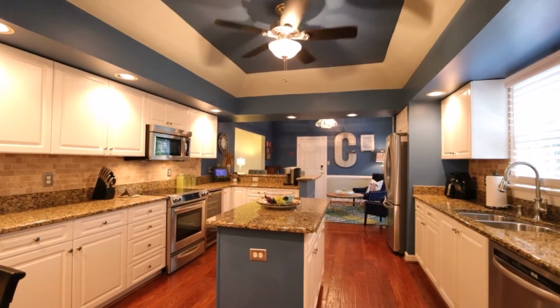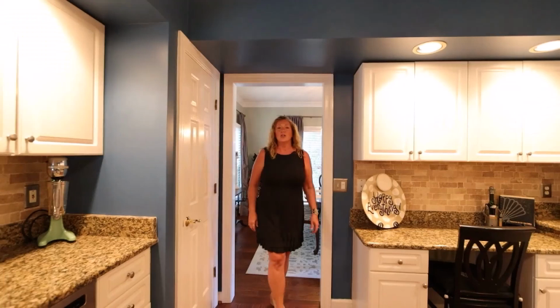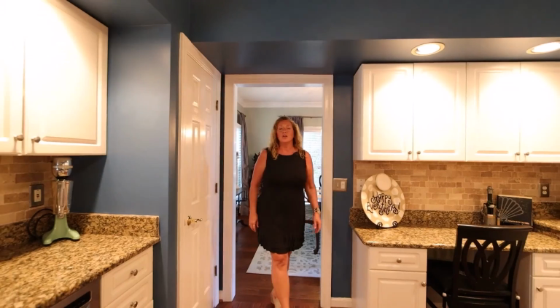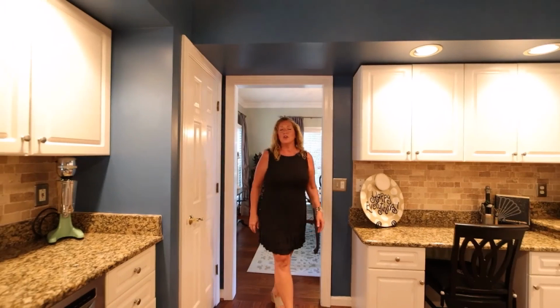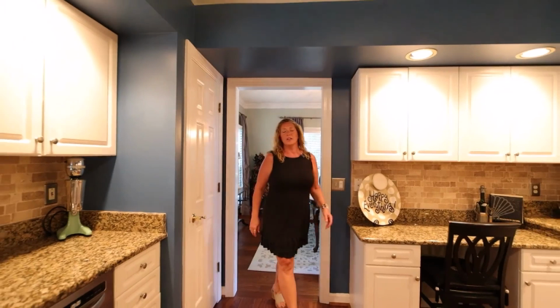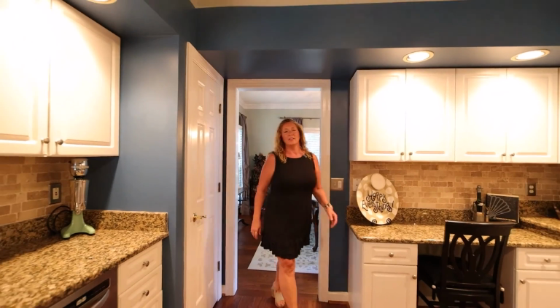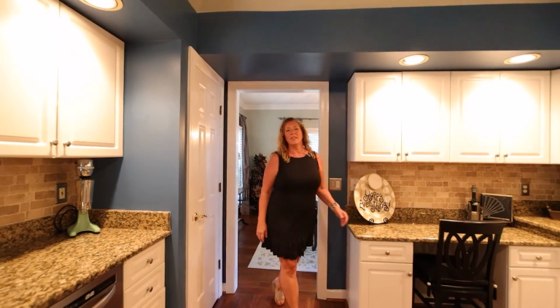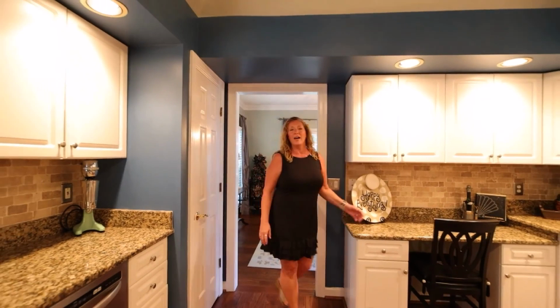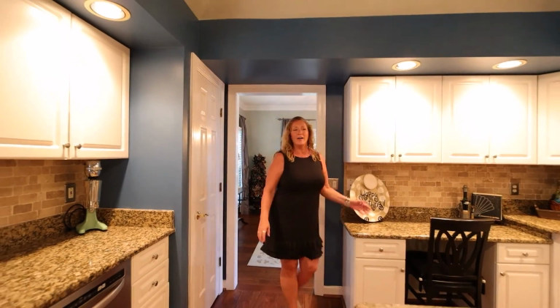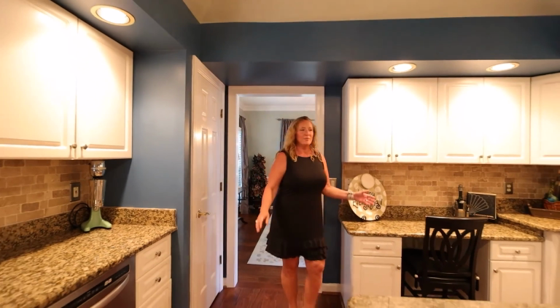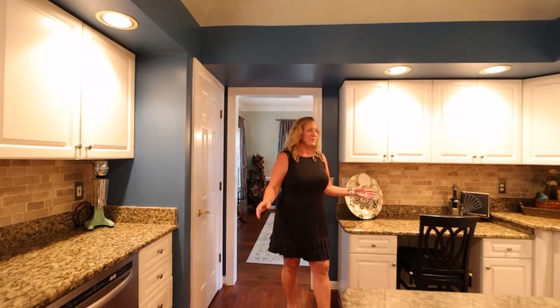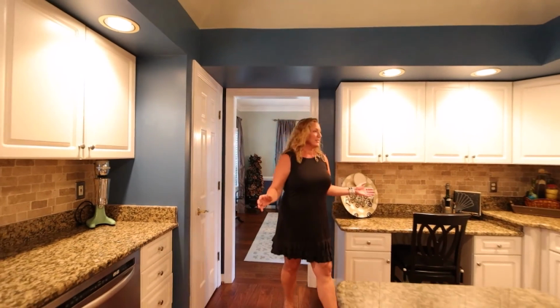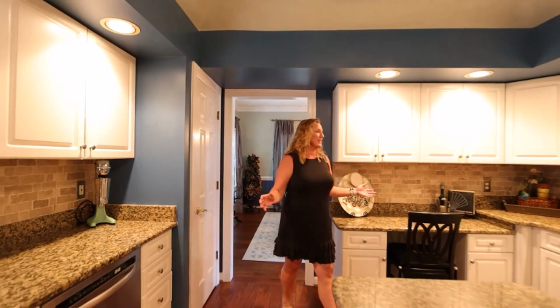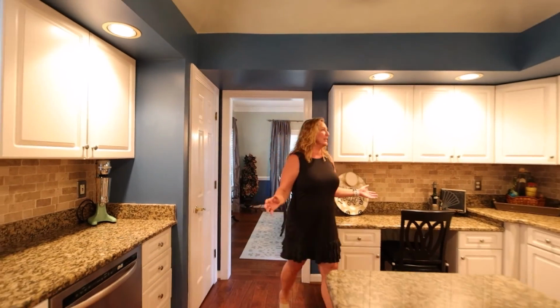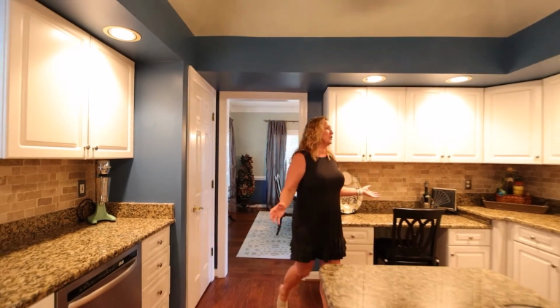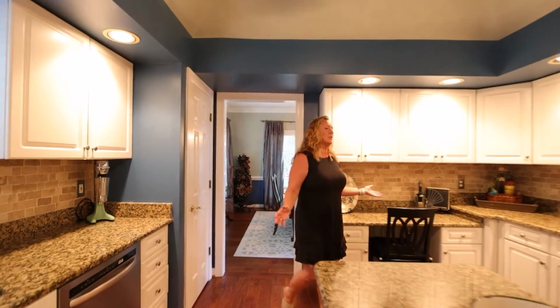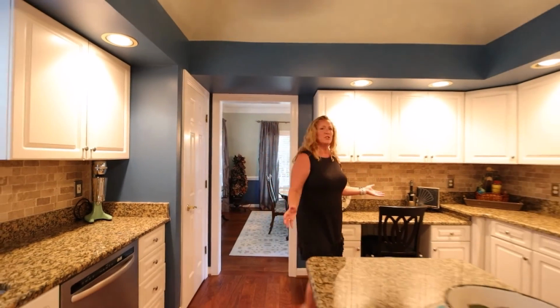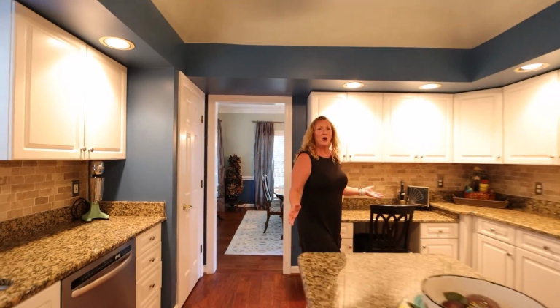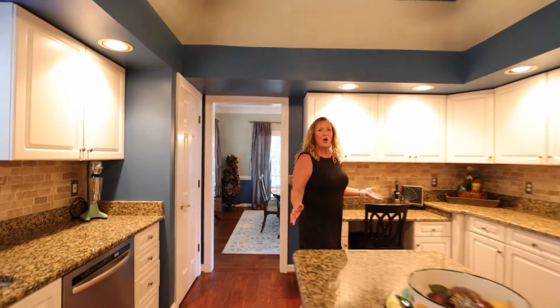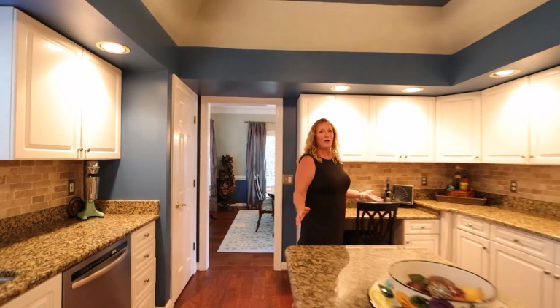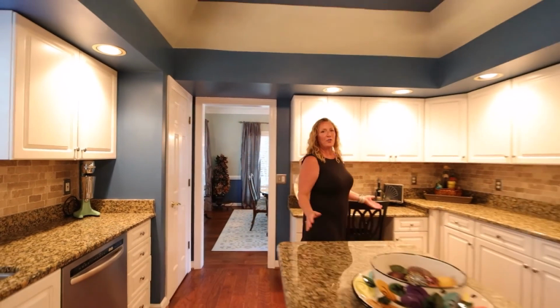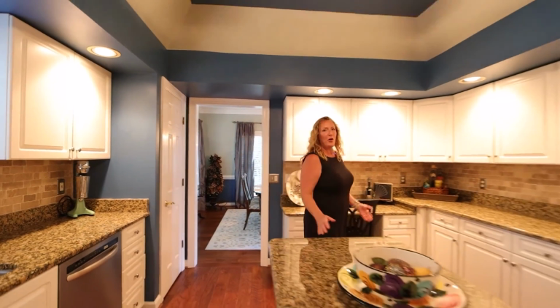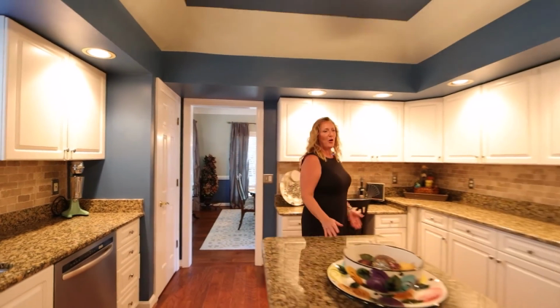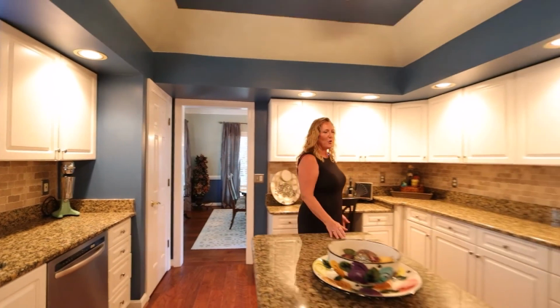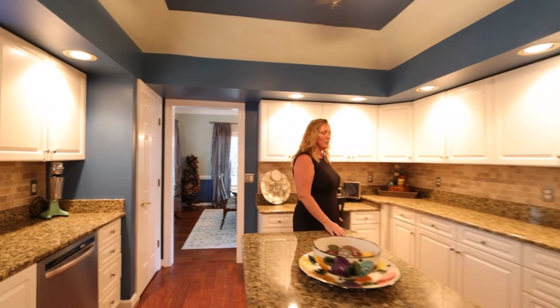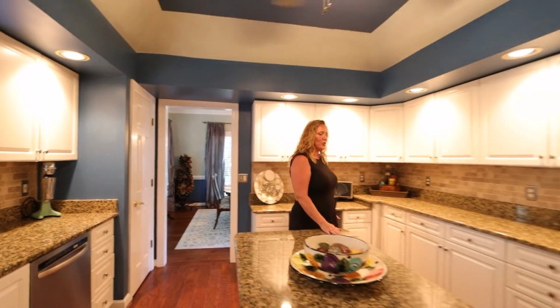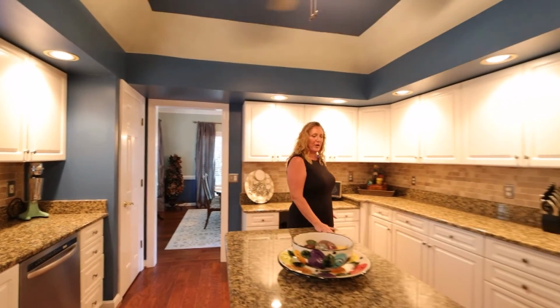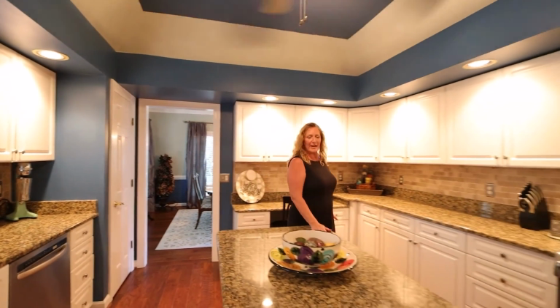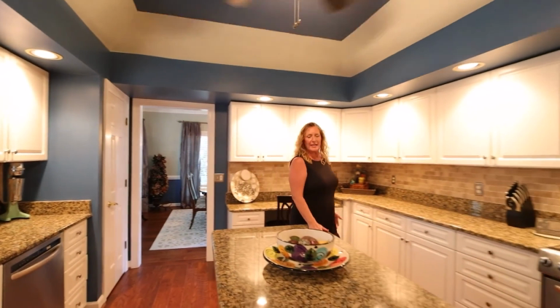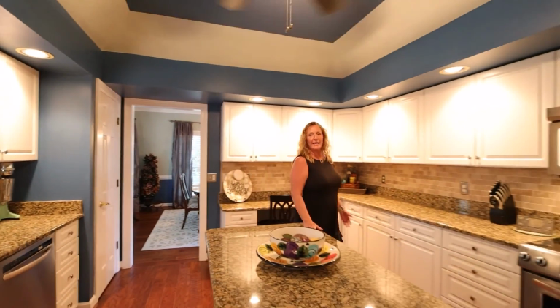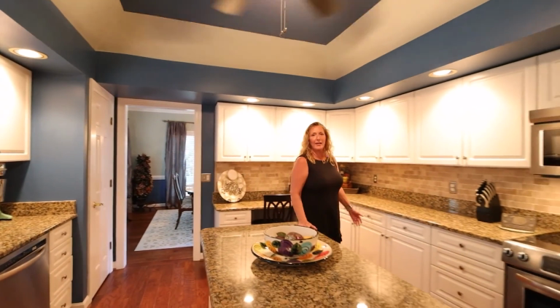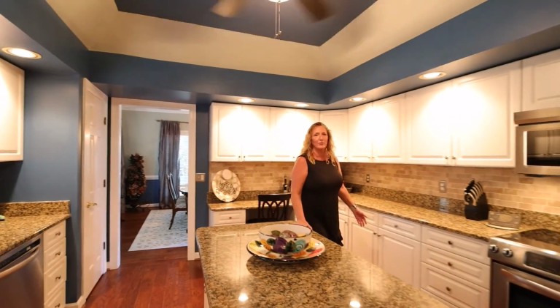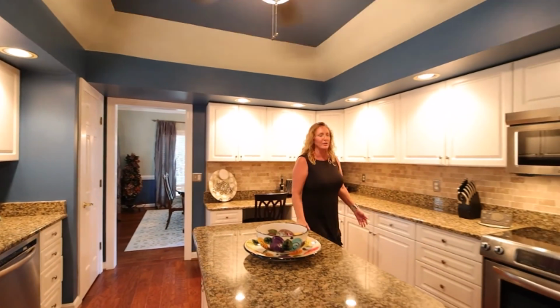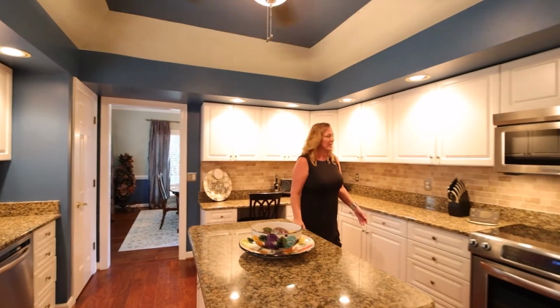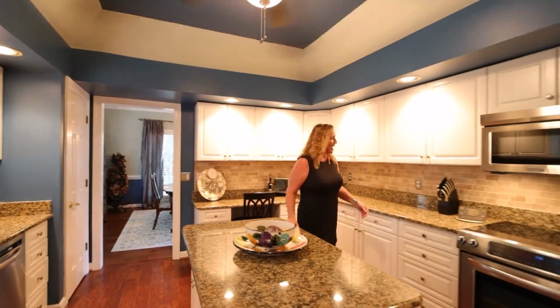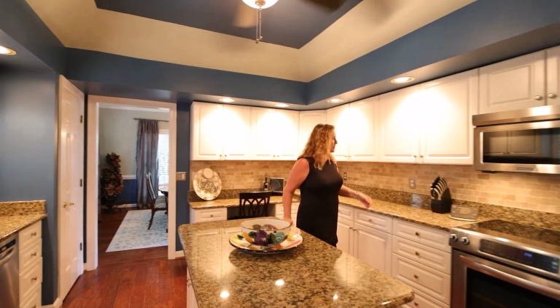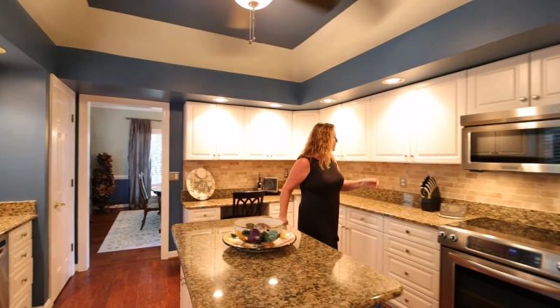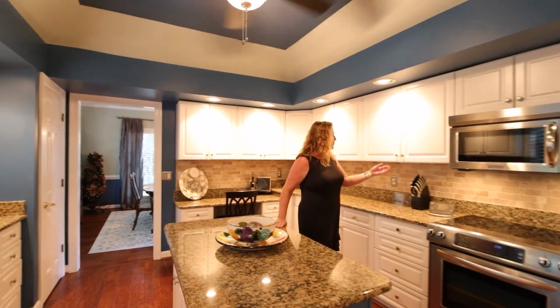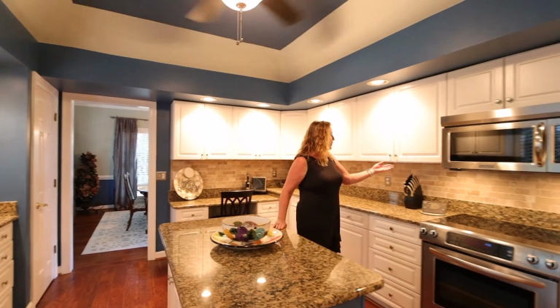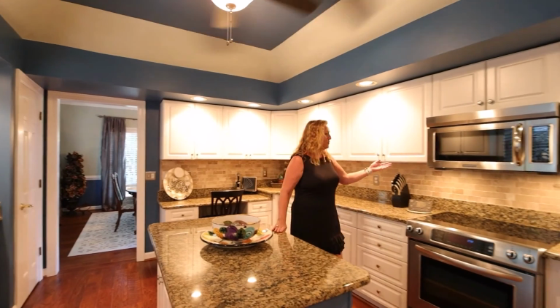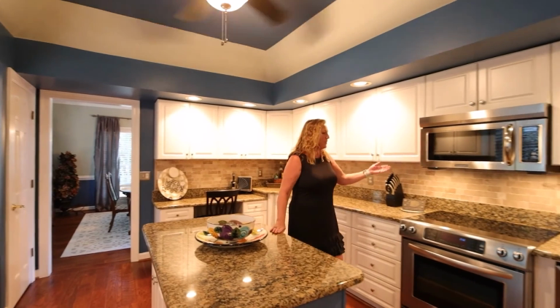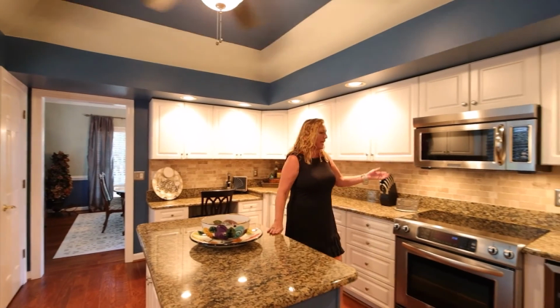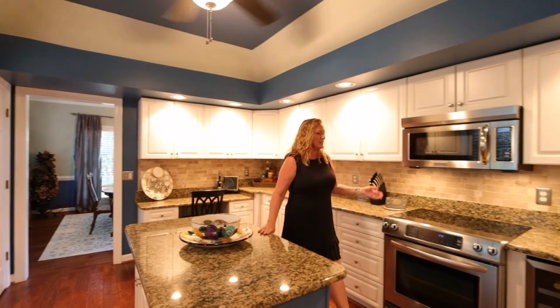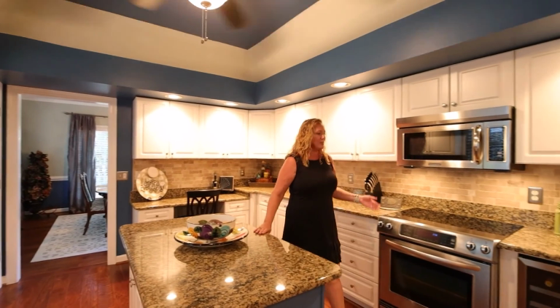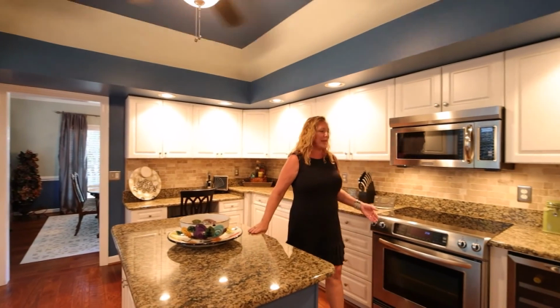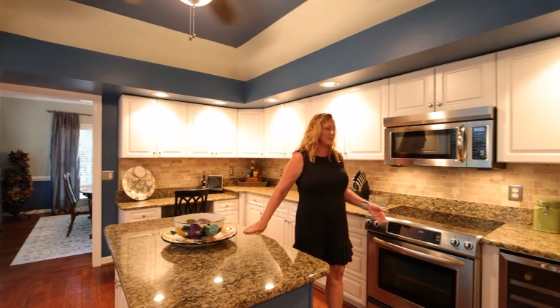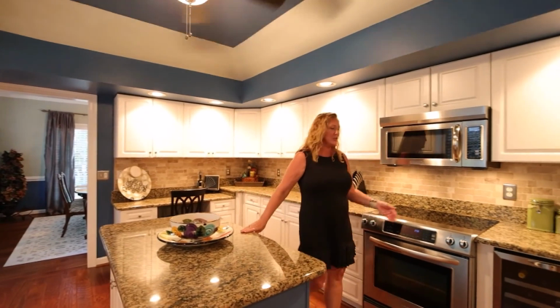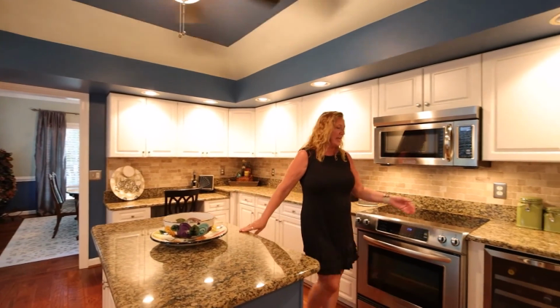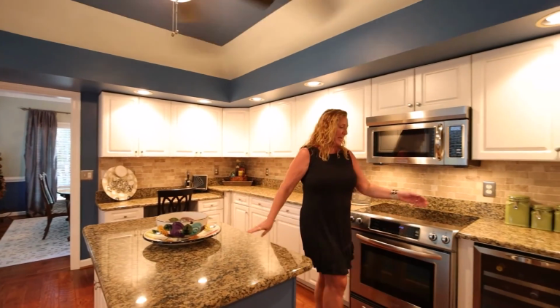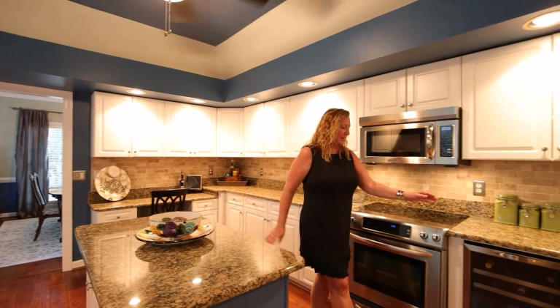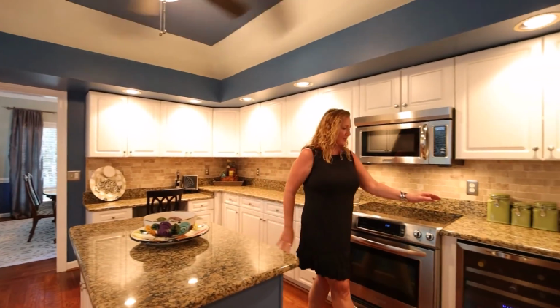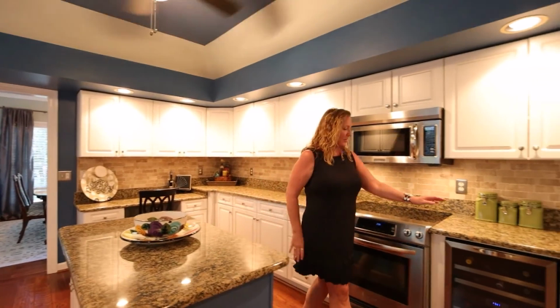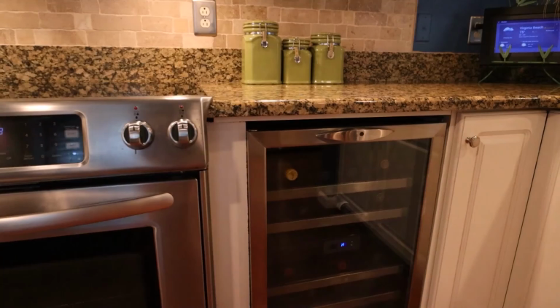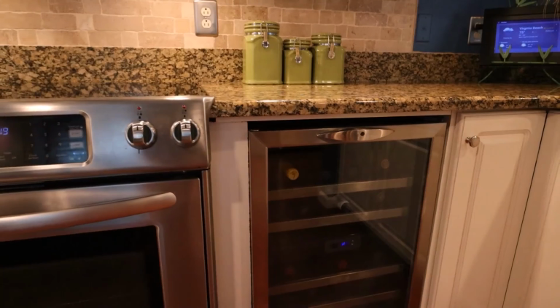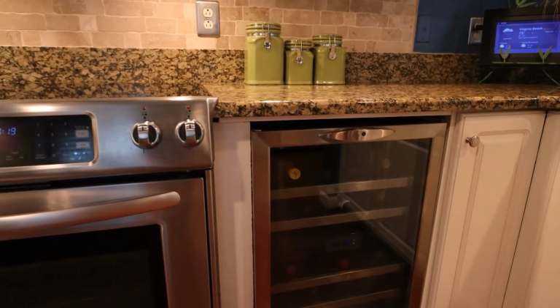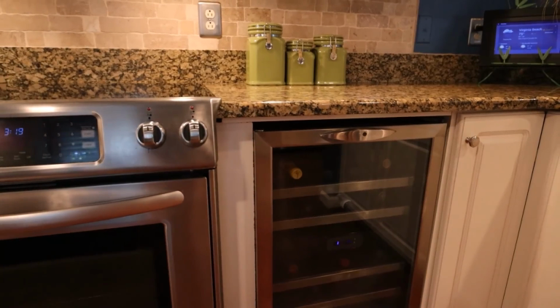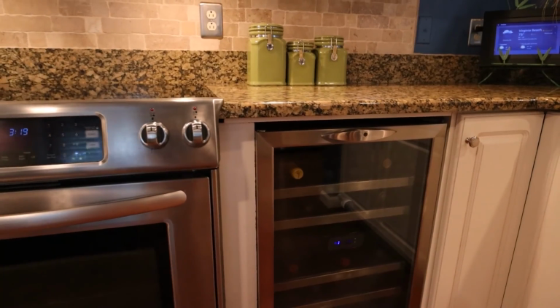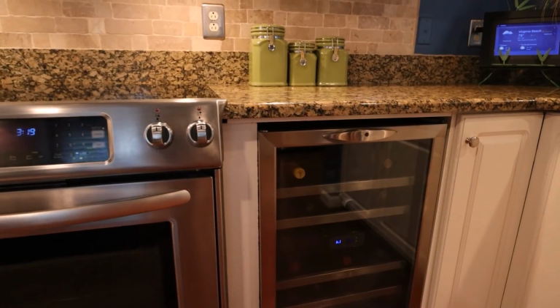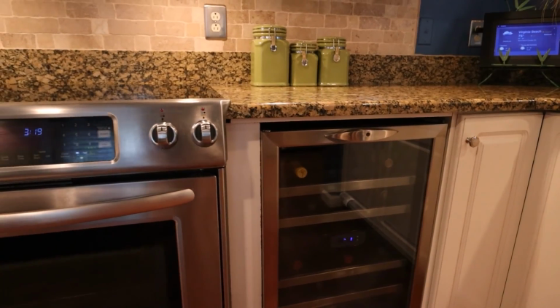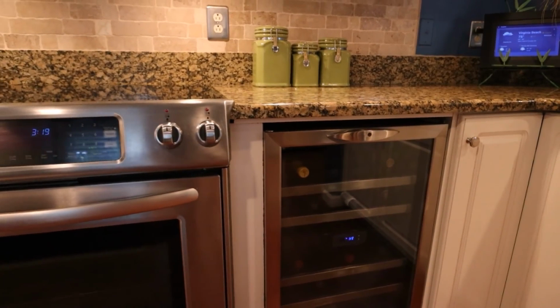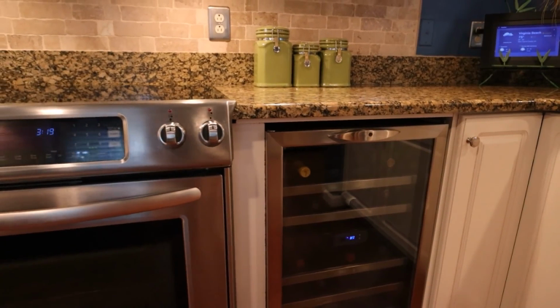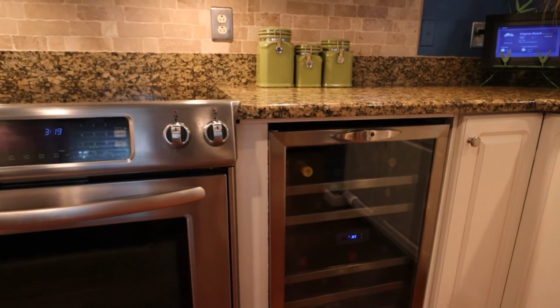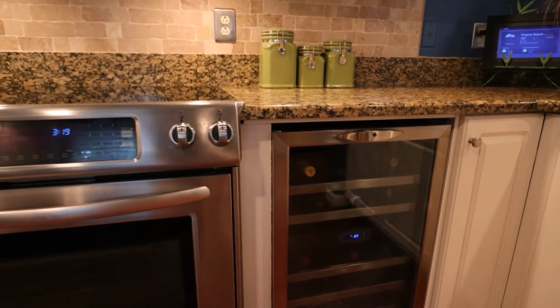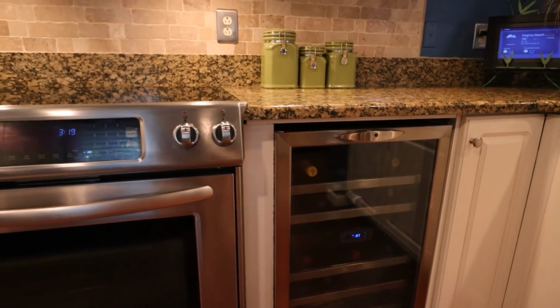You're going to love this kitchen — it's the heart of the home. Granite countertop, stone backsplash, and a fantastic wine chiller.